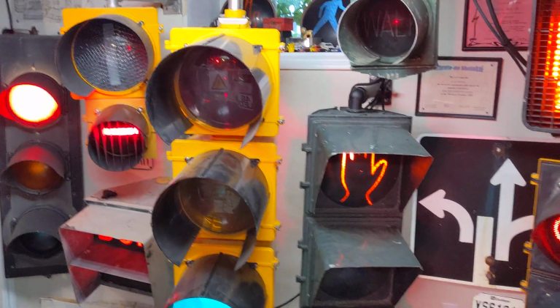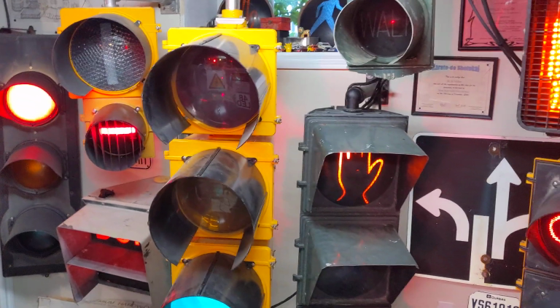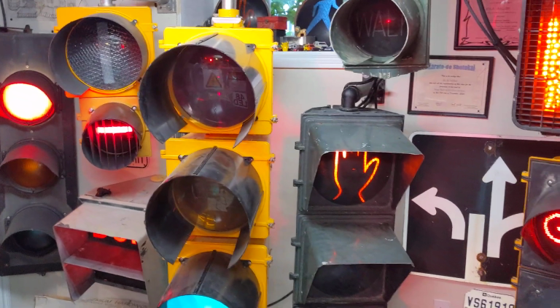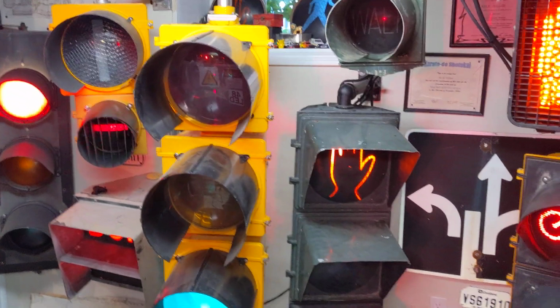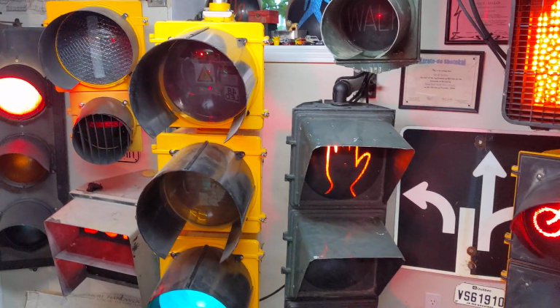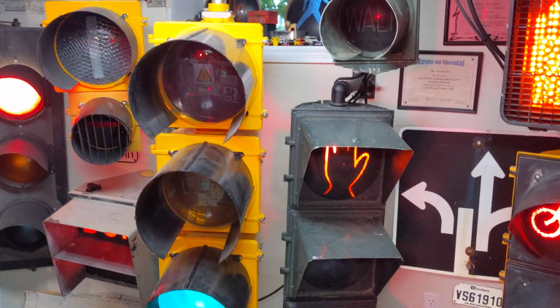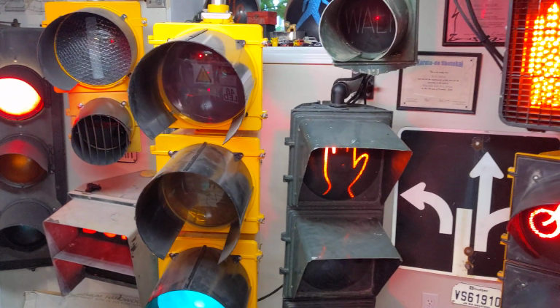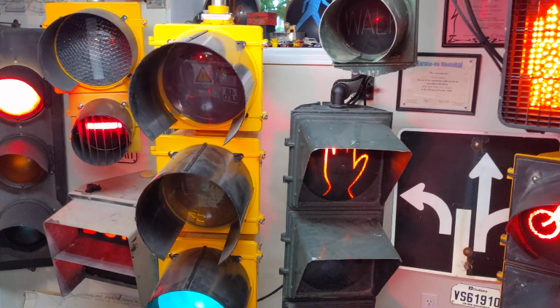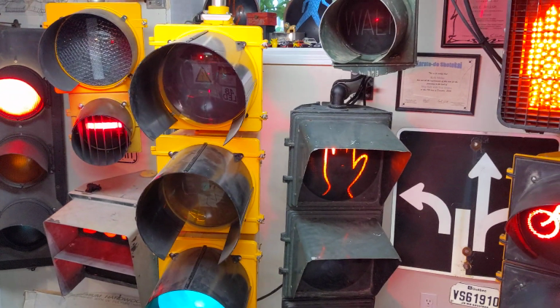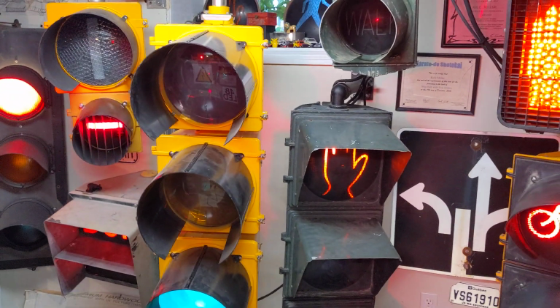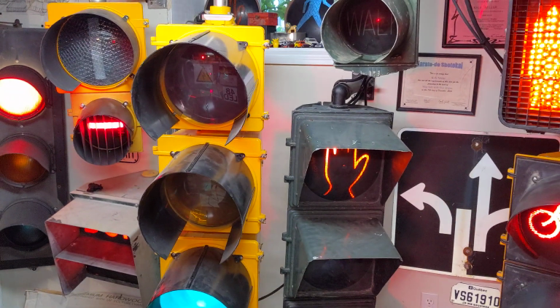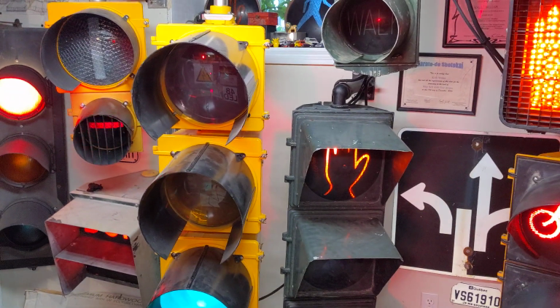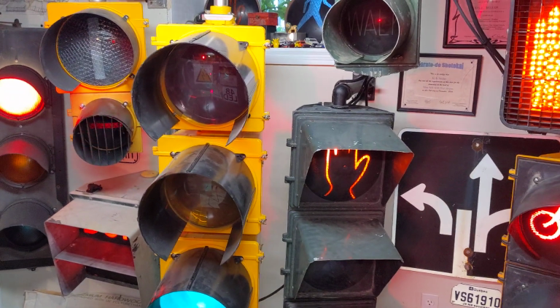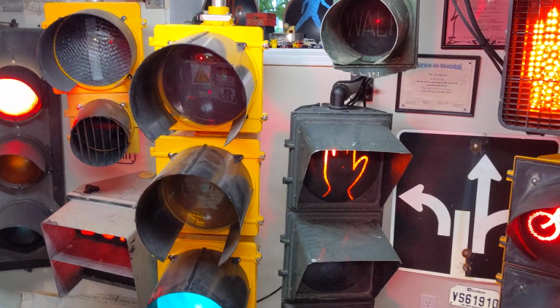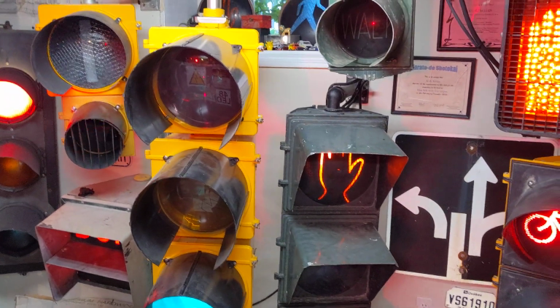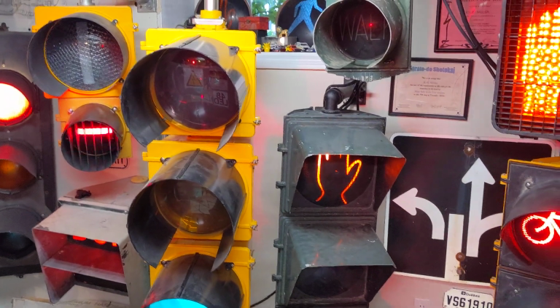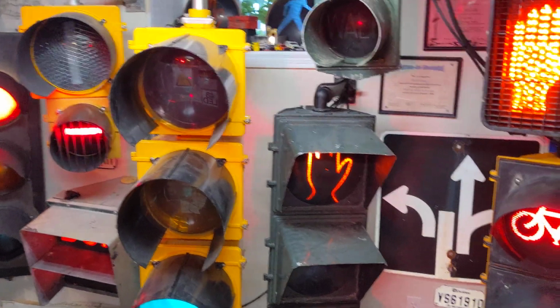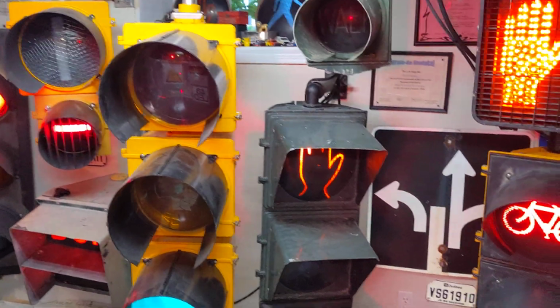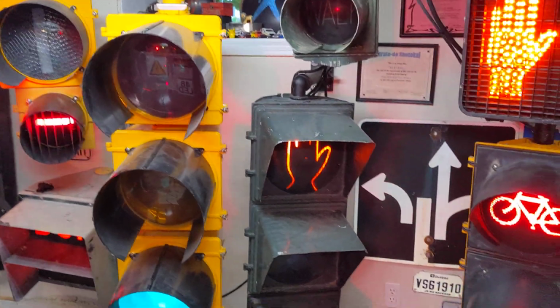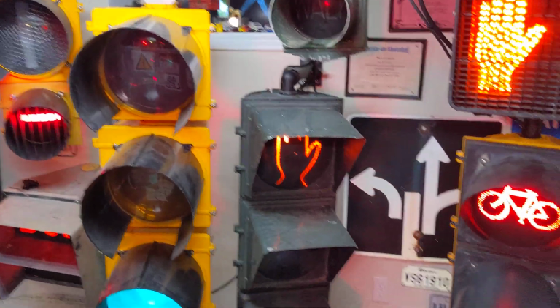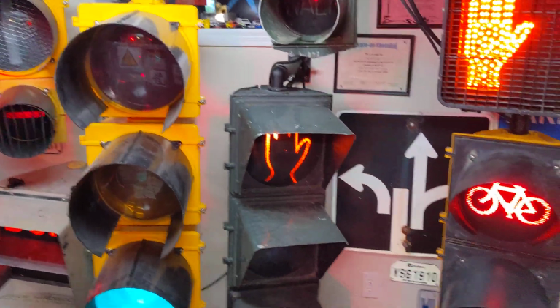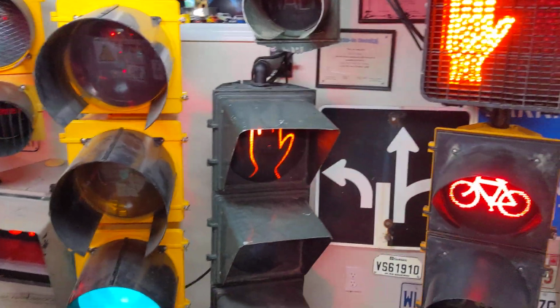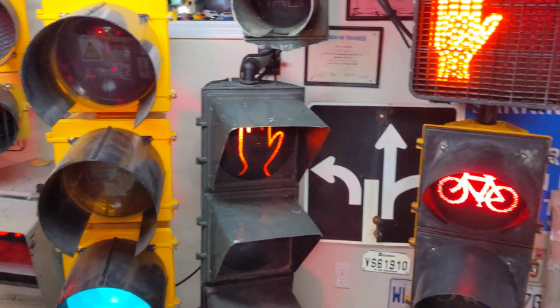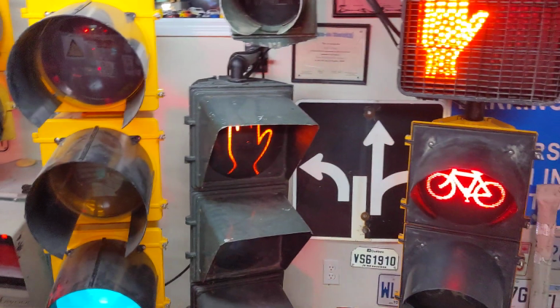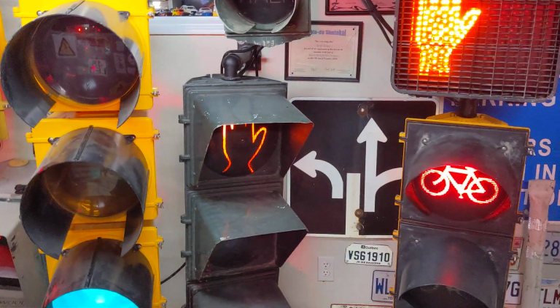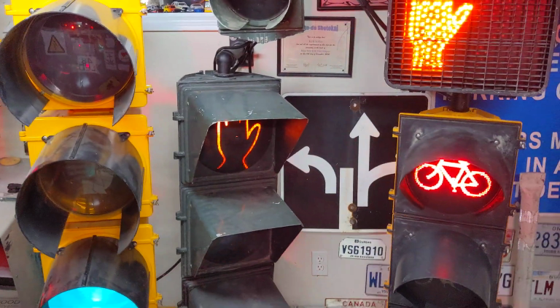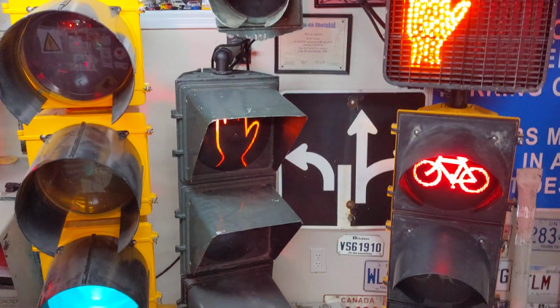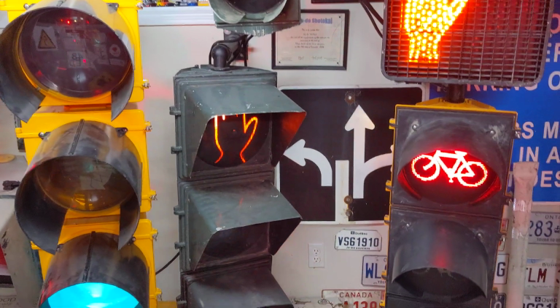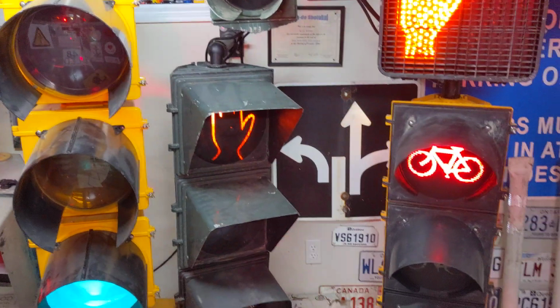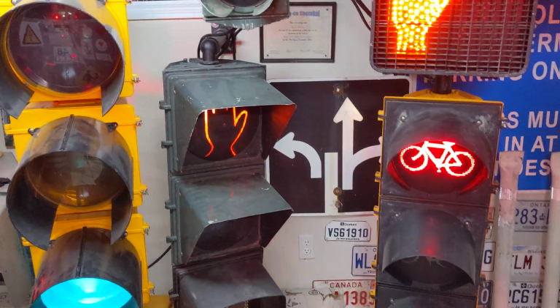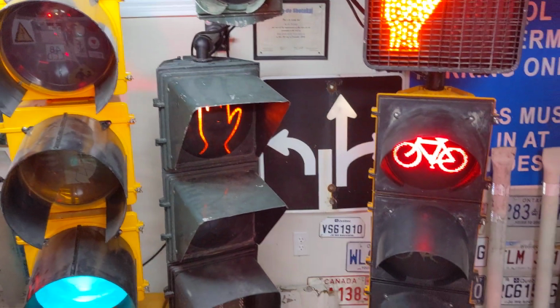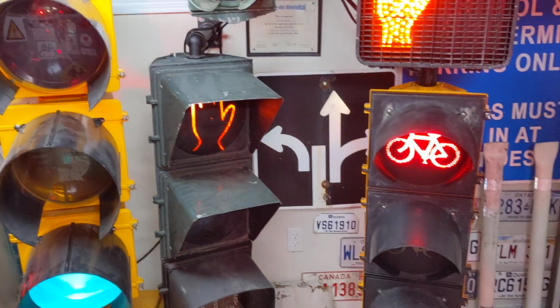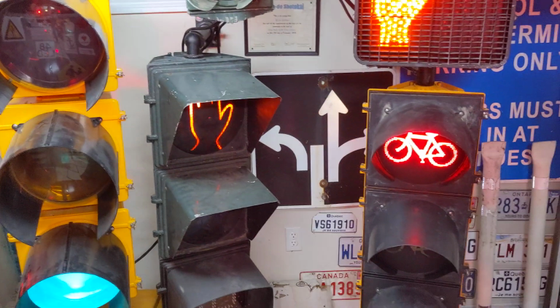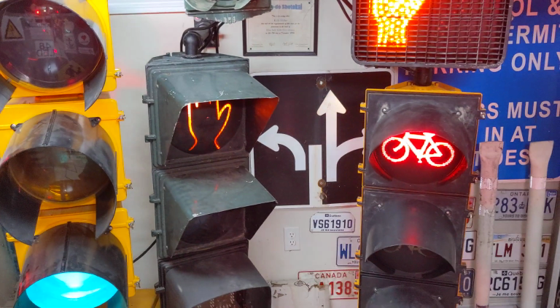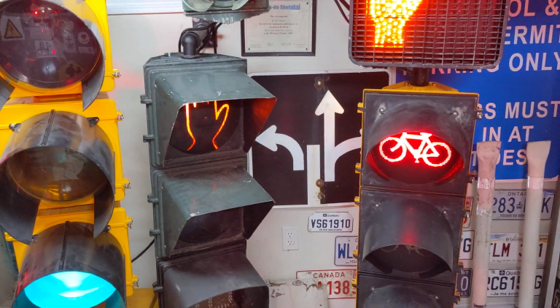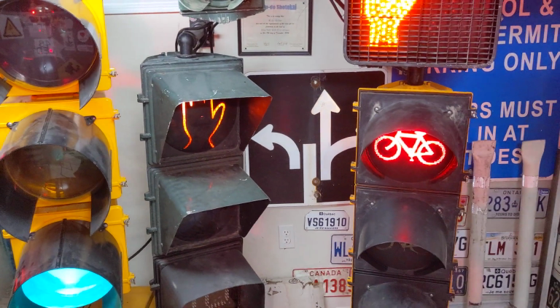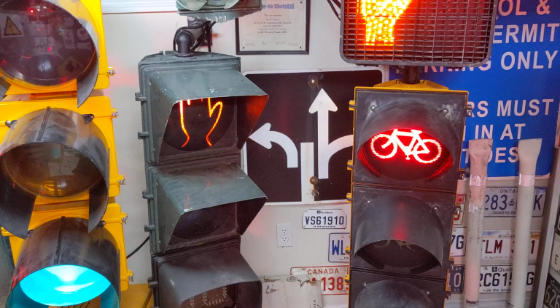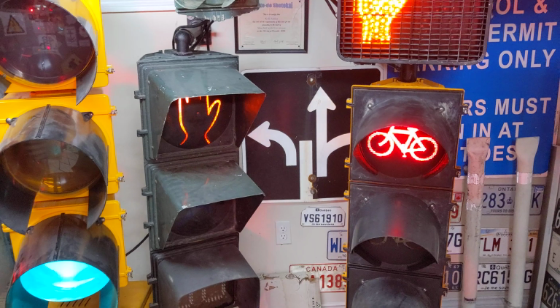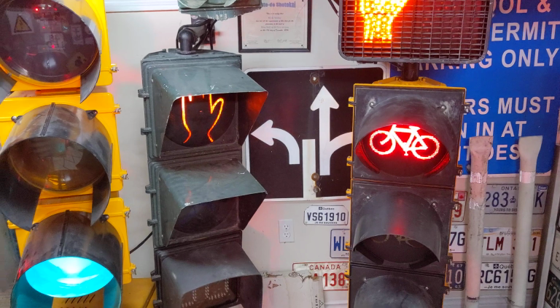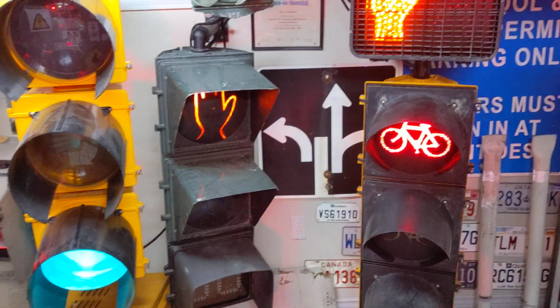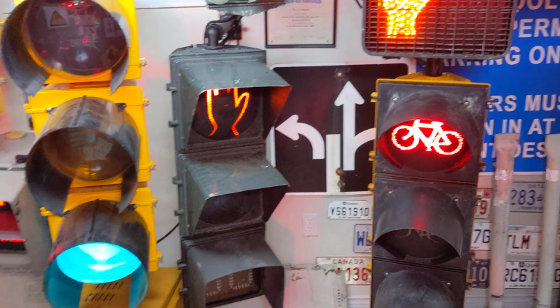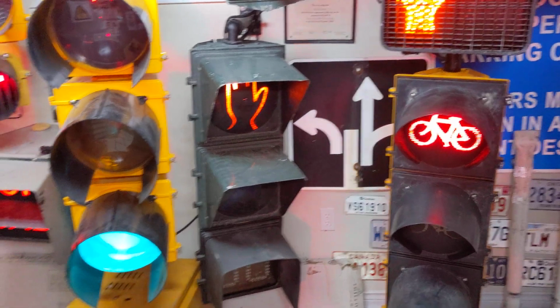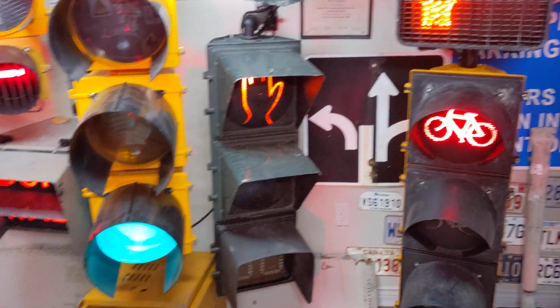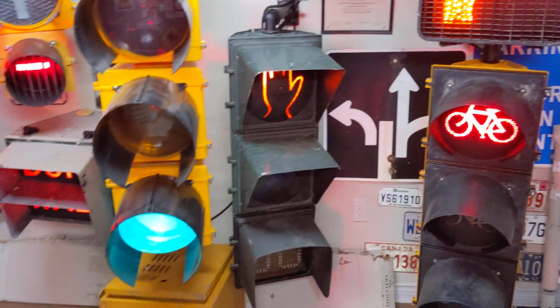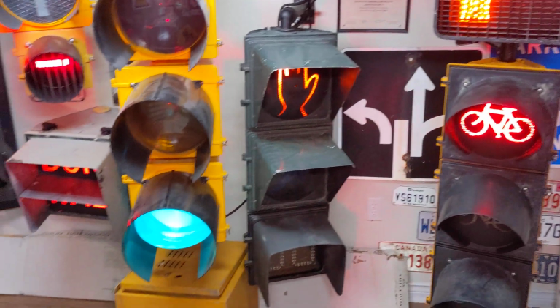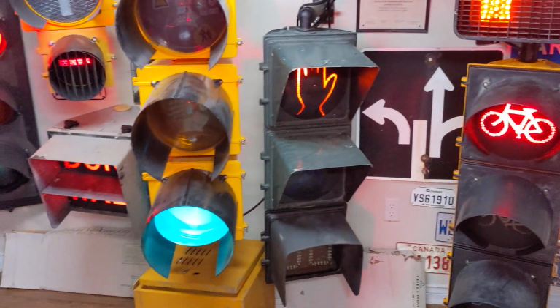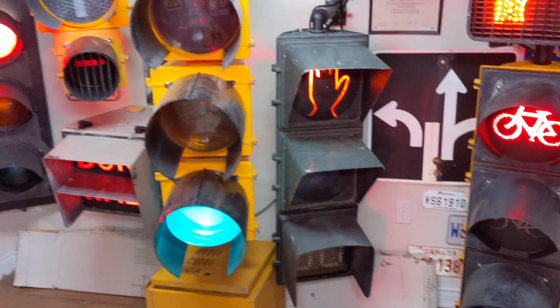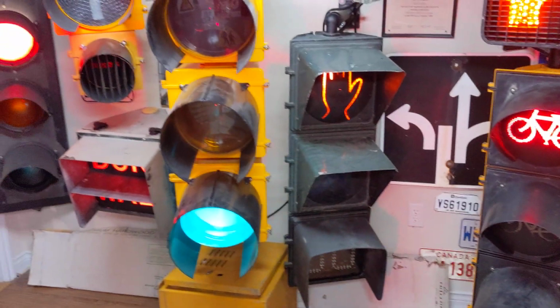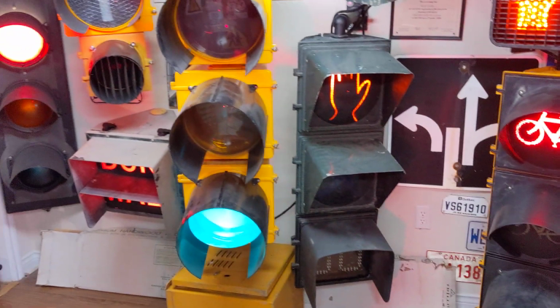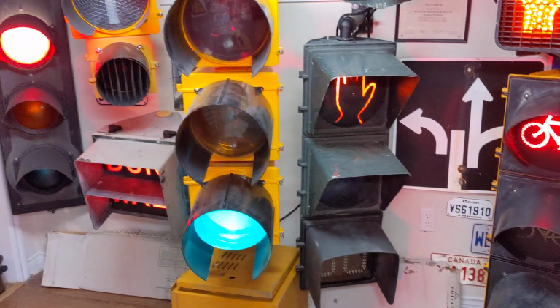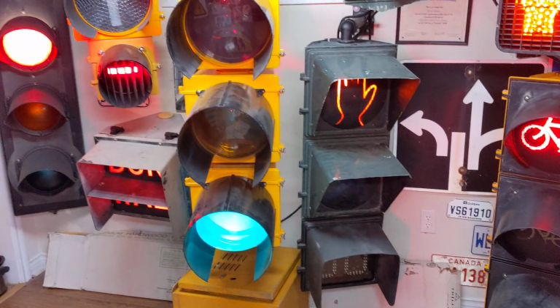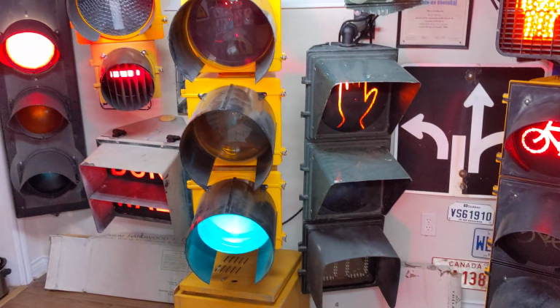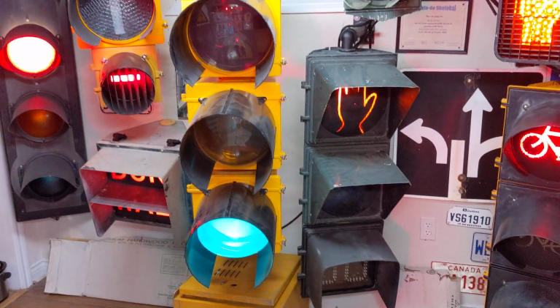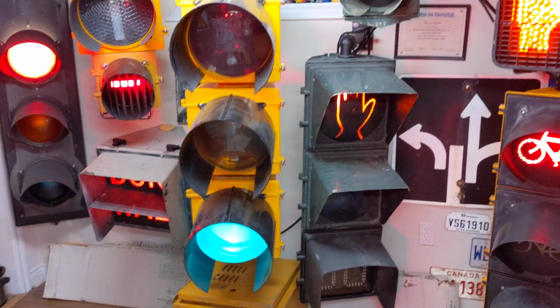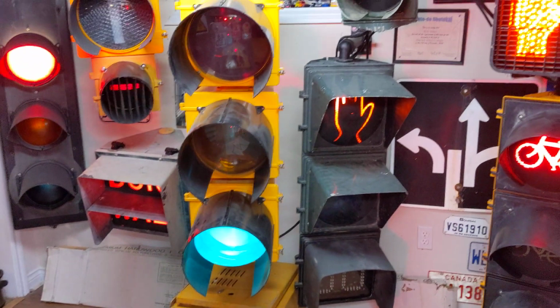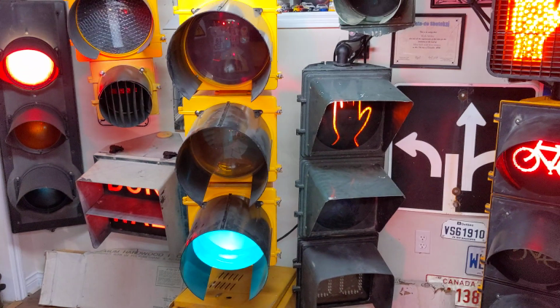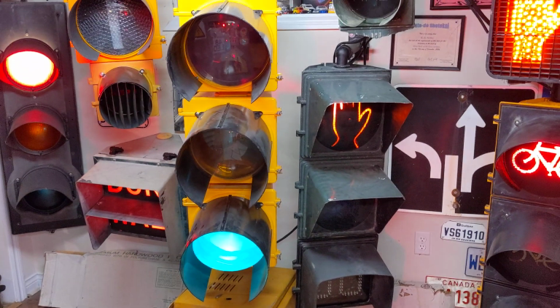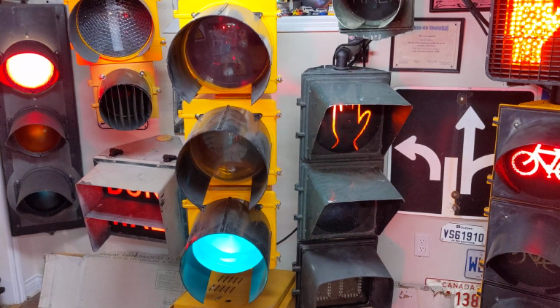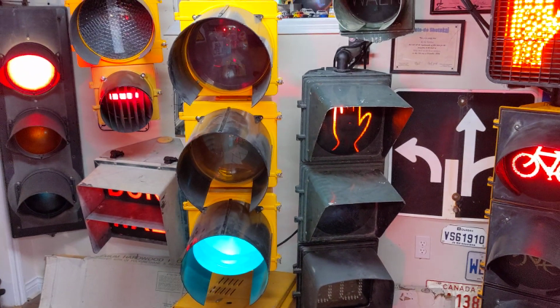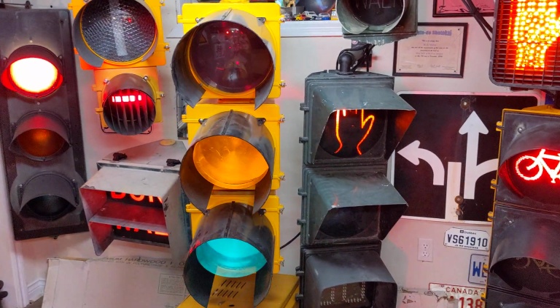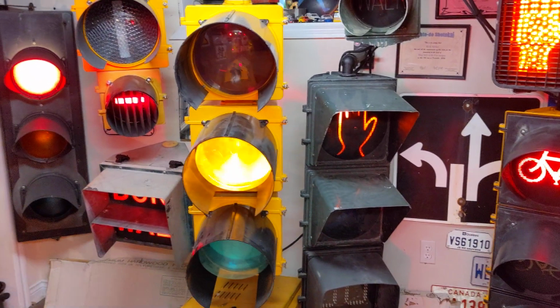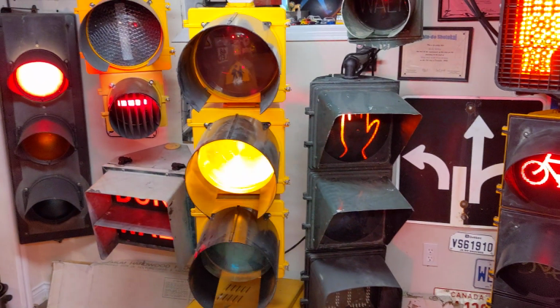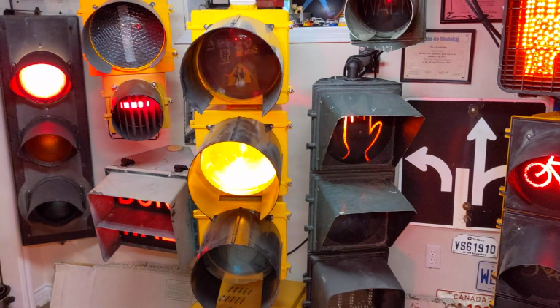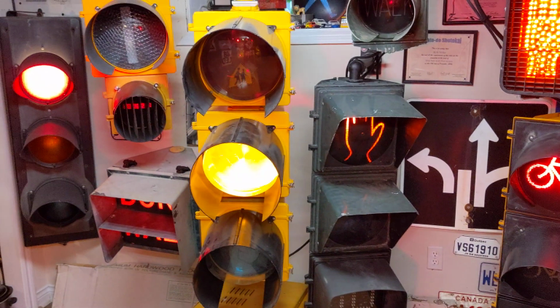Everyone's been doing their traffic light collection videos lately, and I figured I'd join the party here.